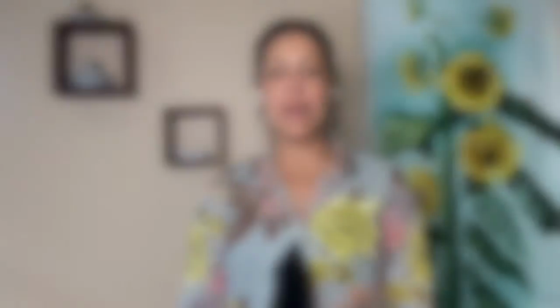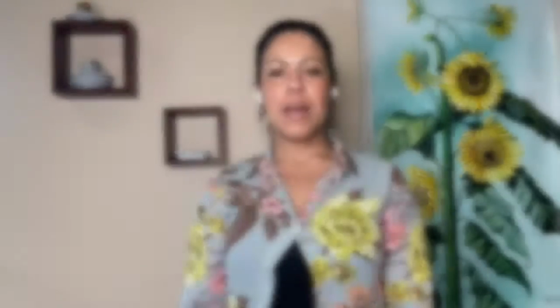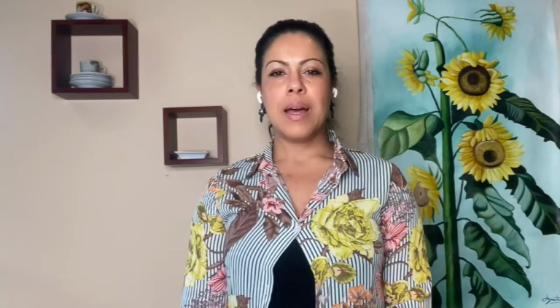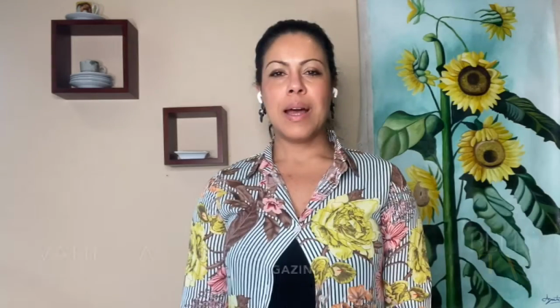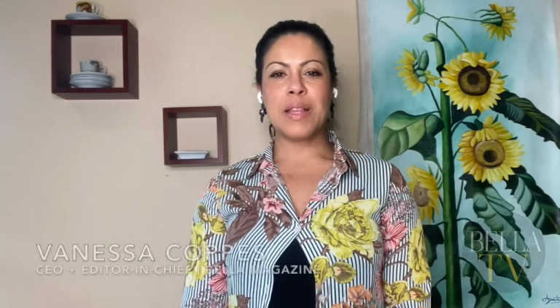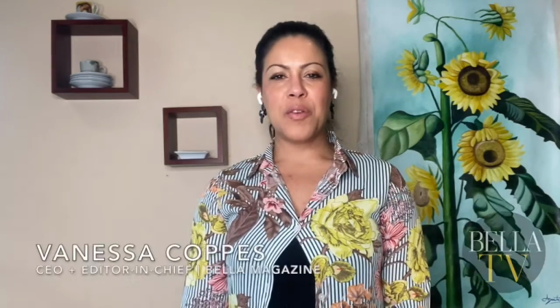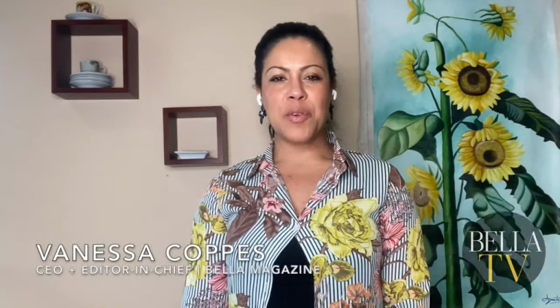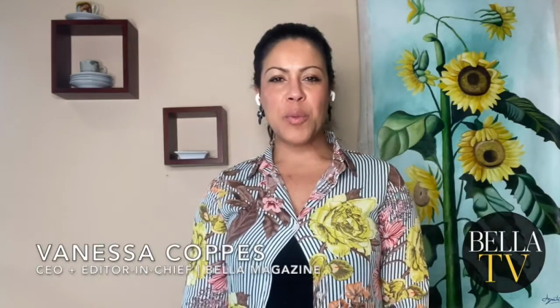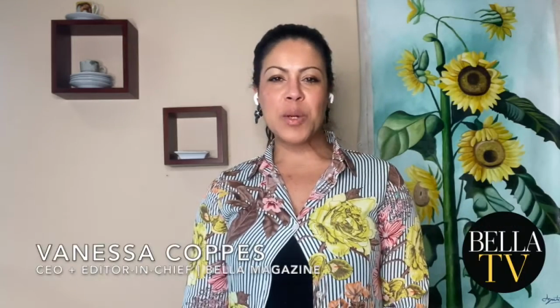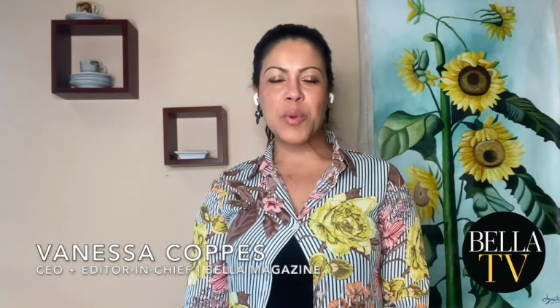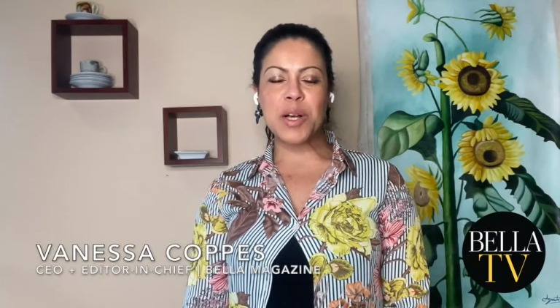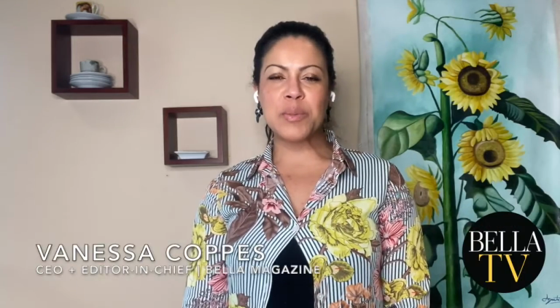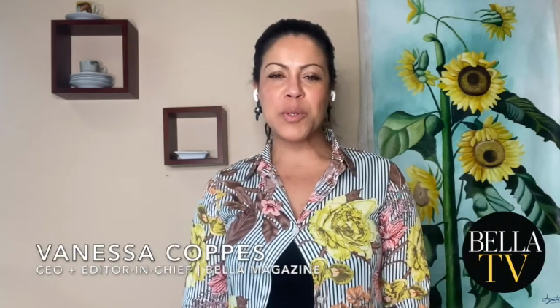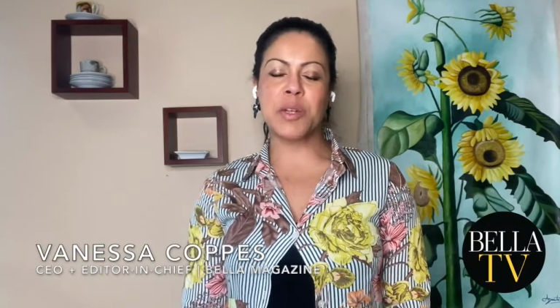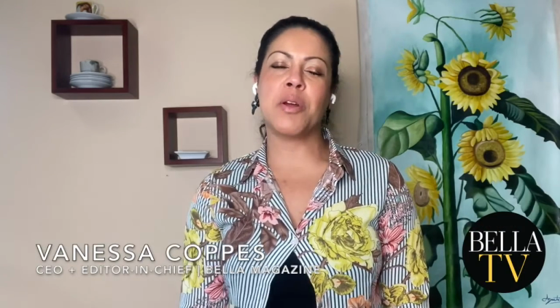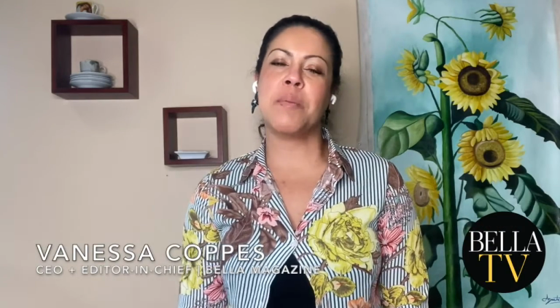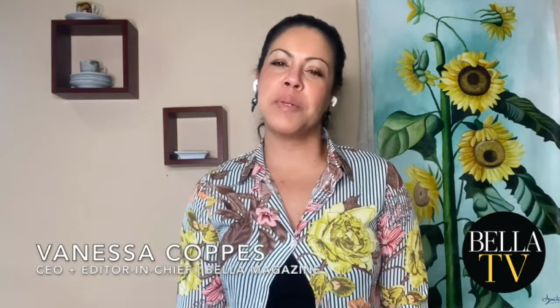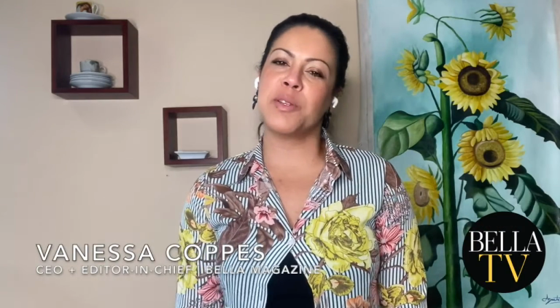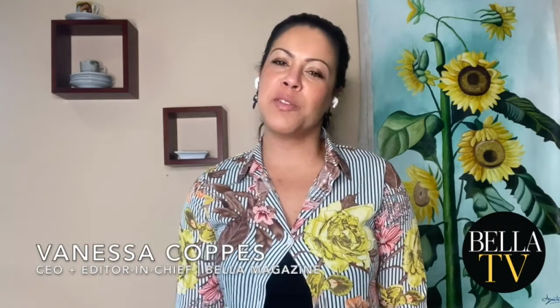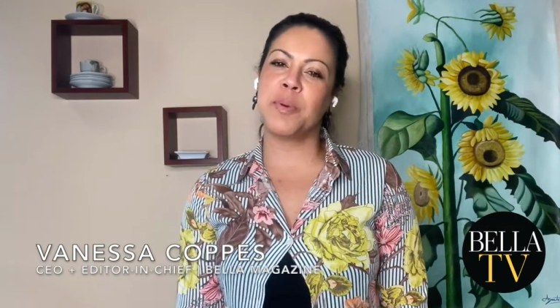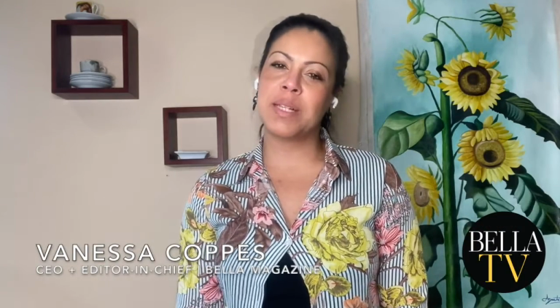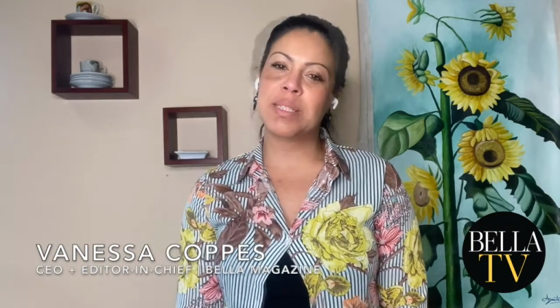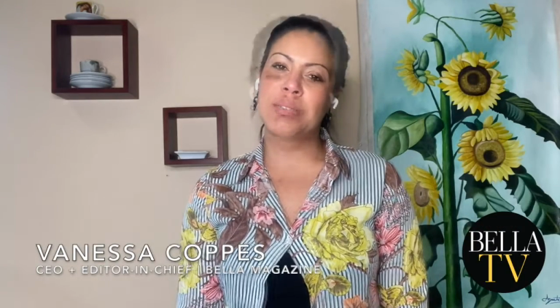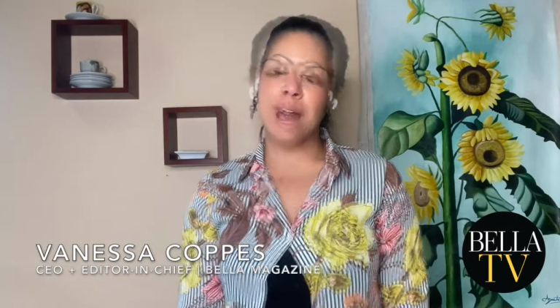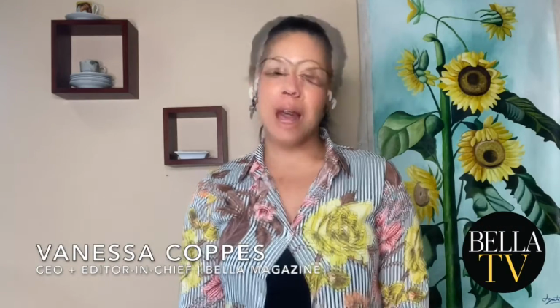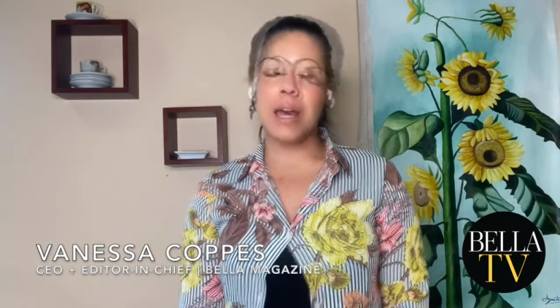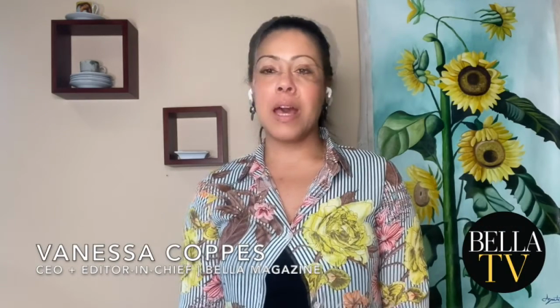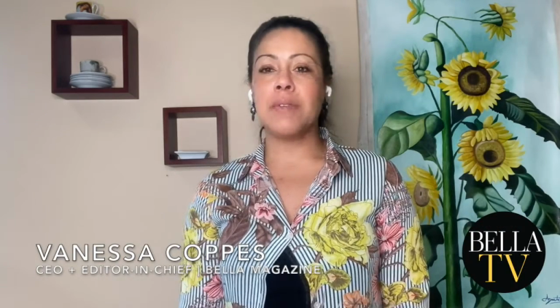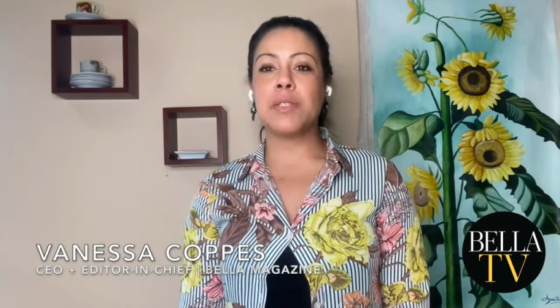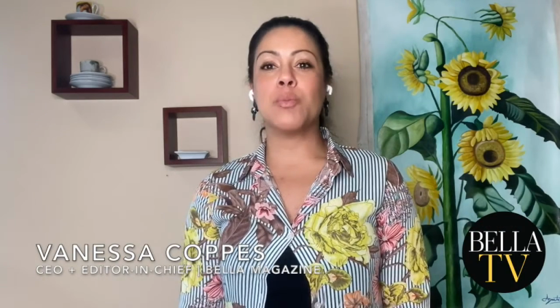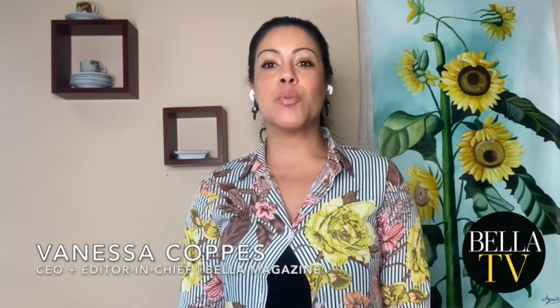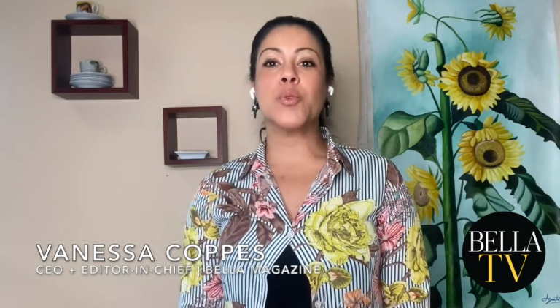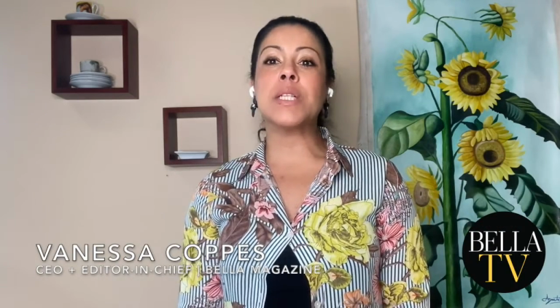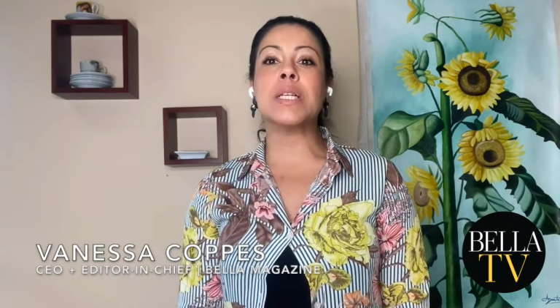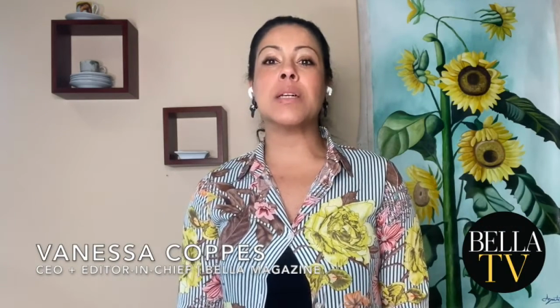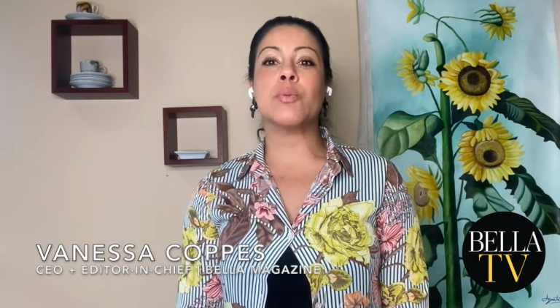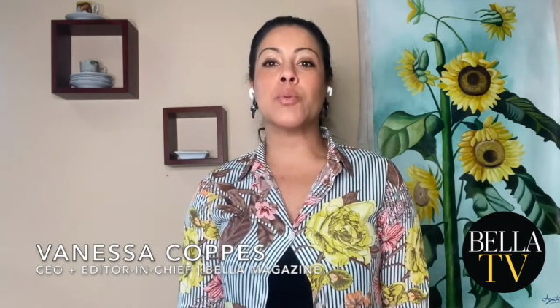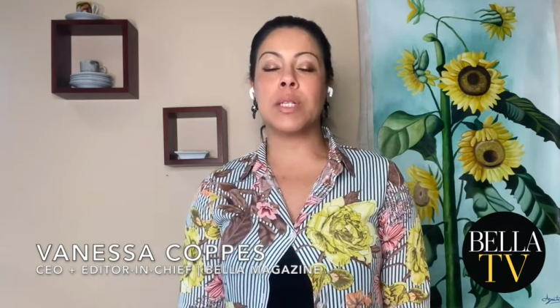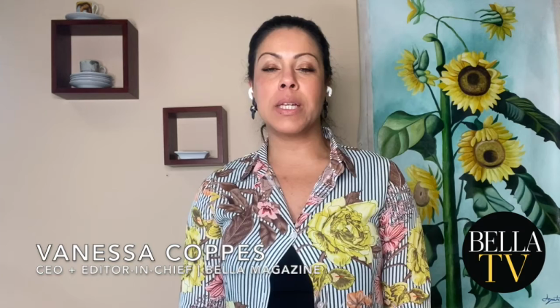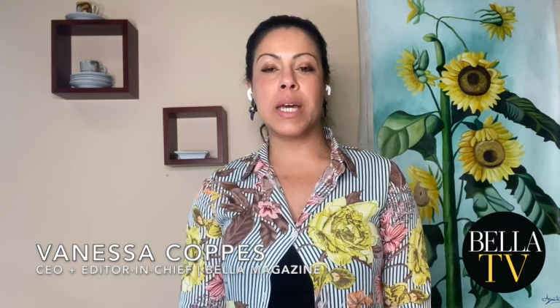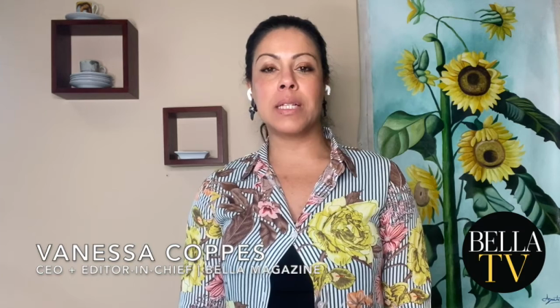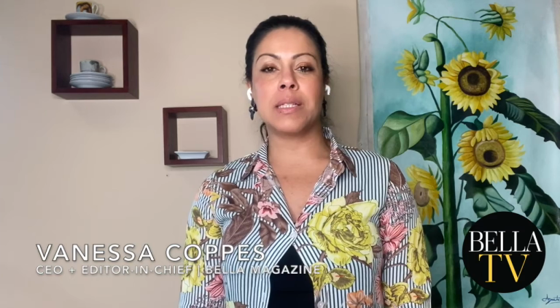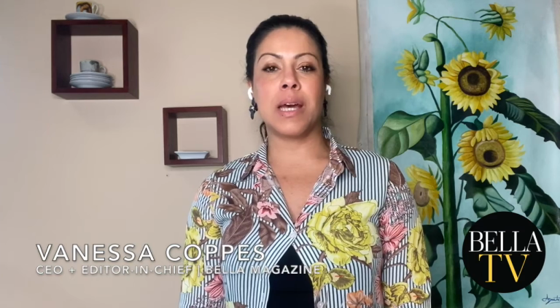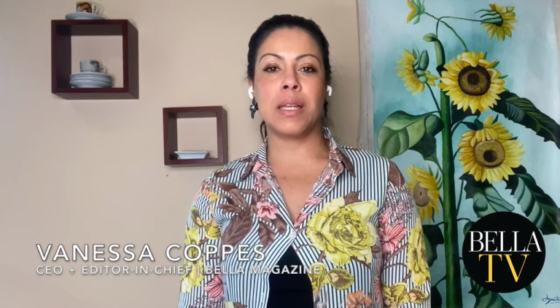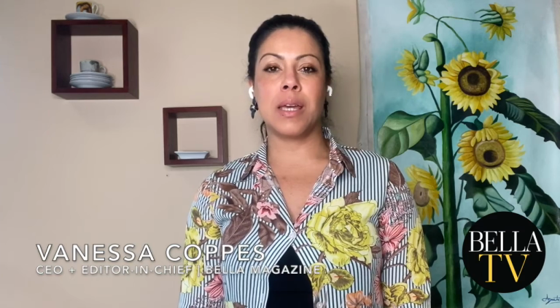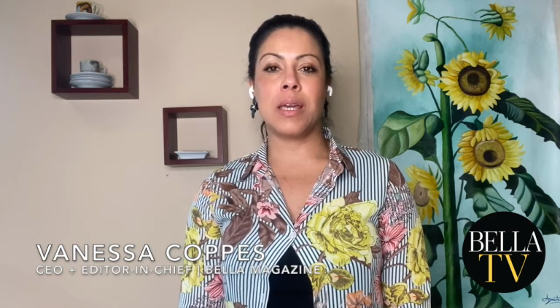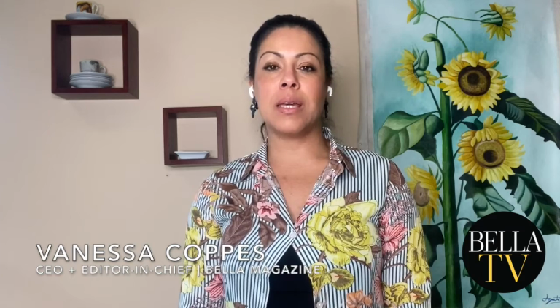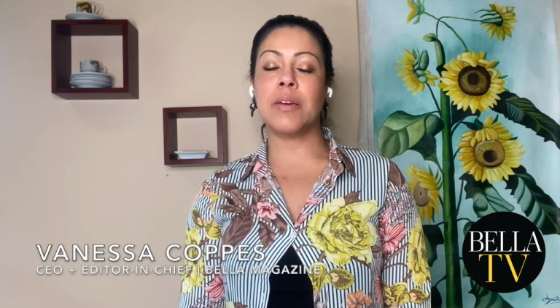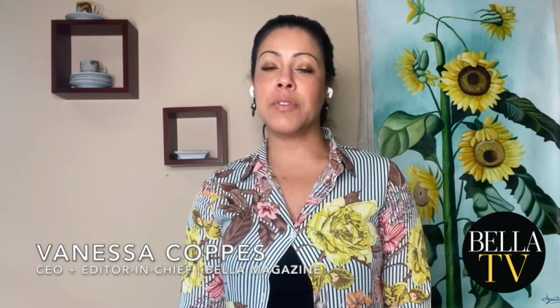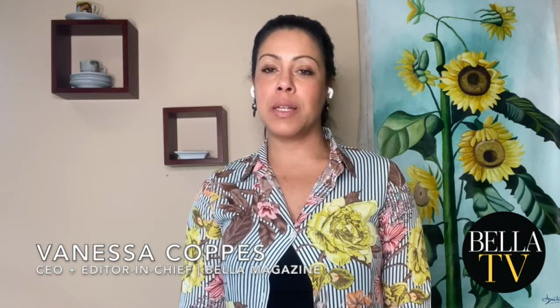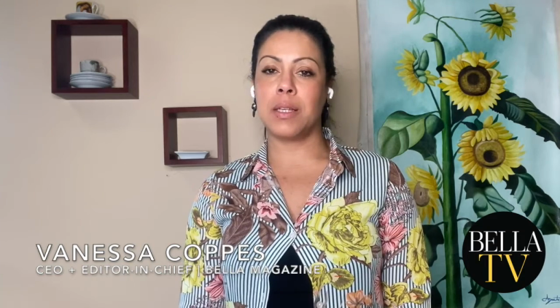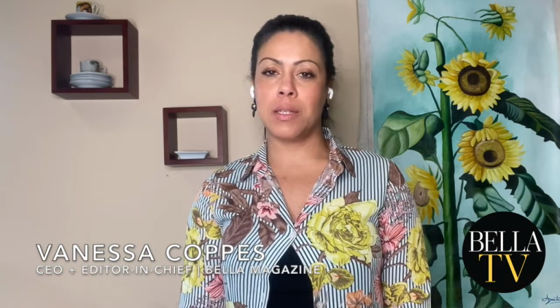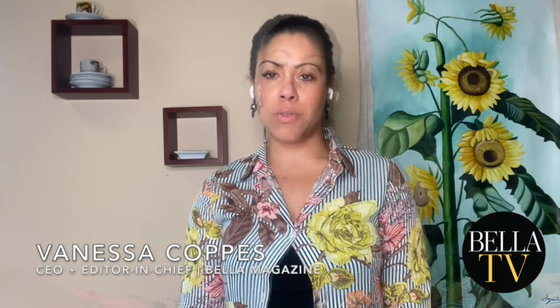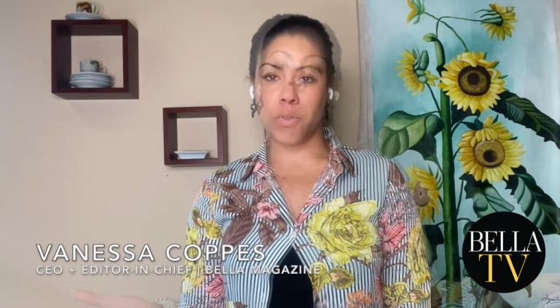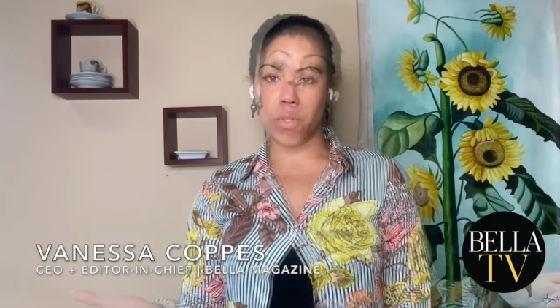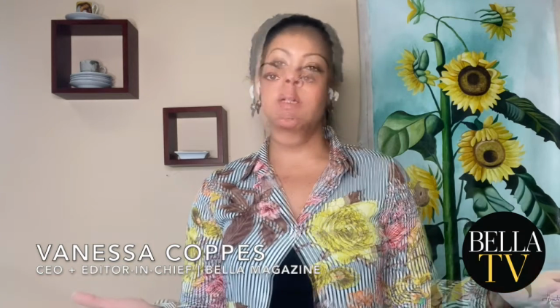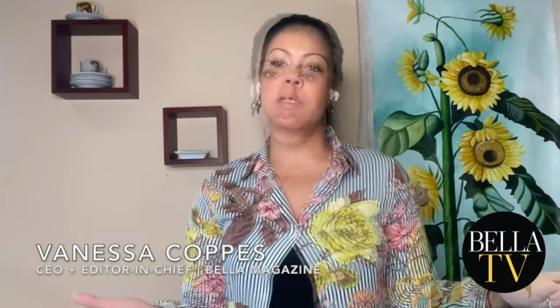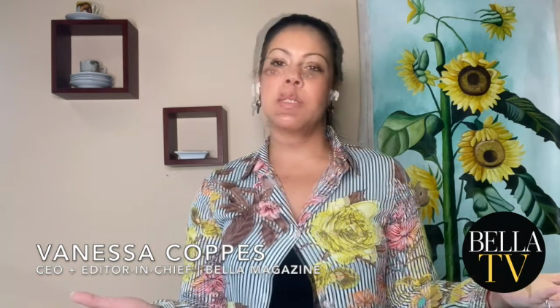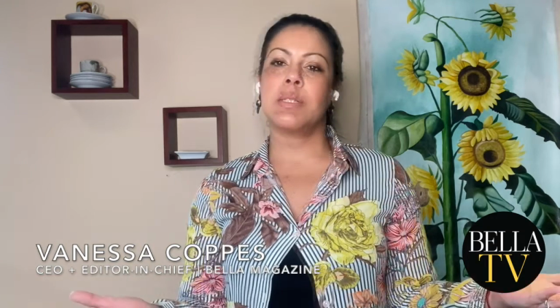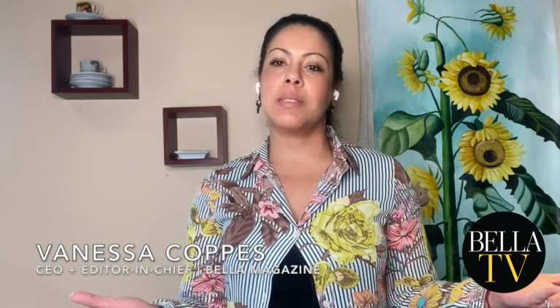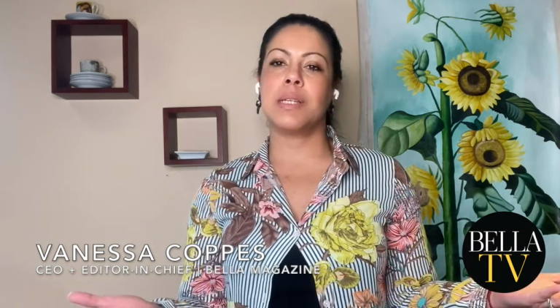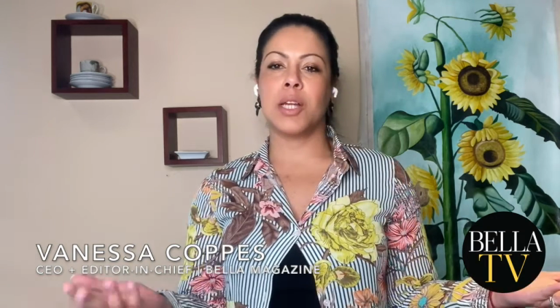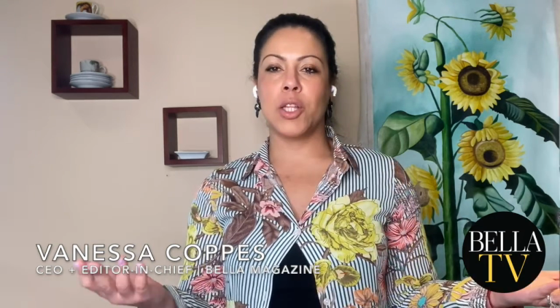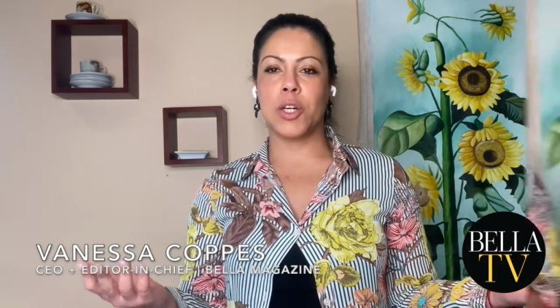Hello, everyone. Welcome to another episode of Bella TV. I have some really, really exciting gift ideas for you. Take a look.